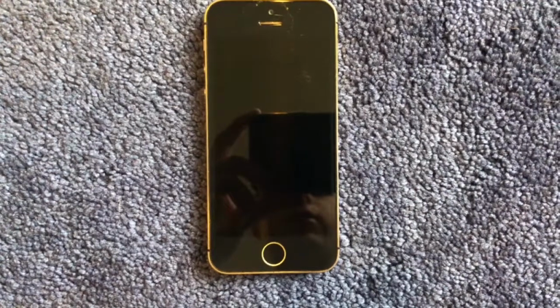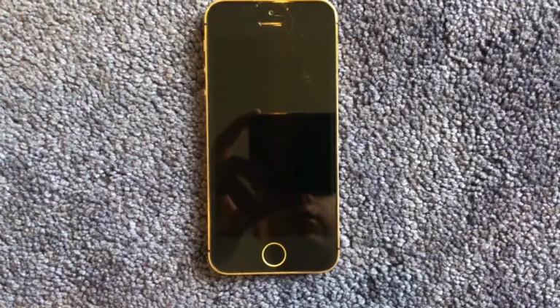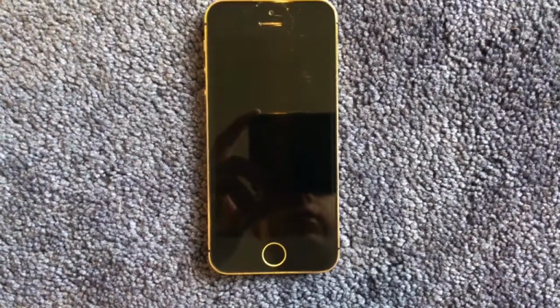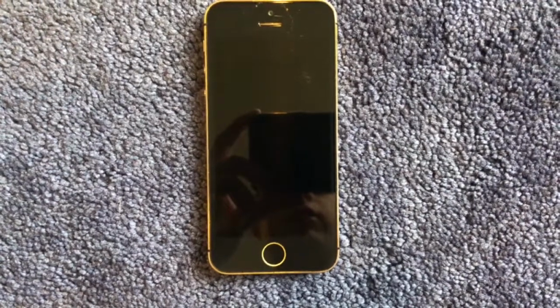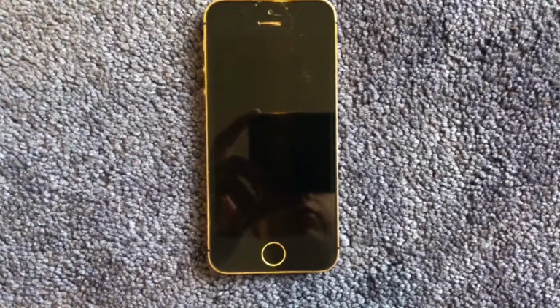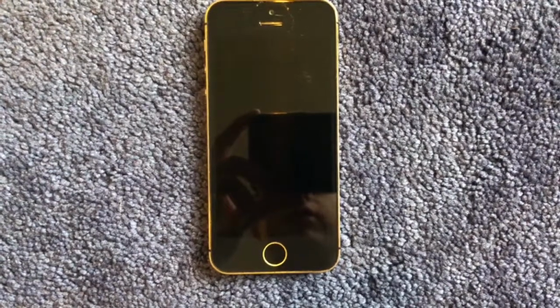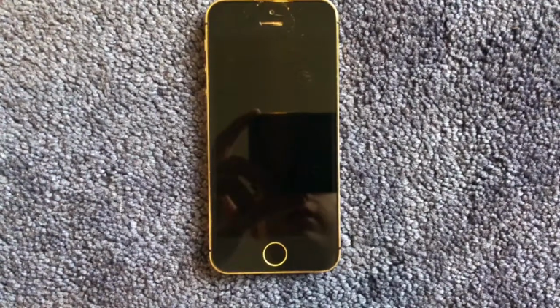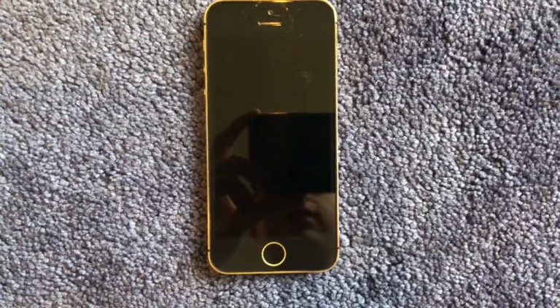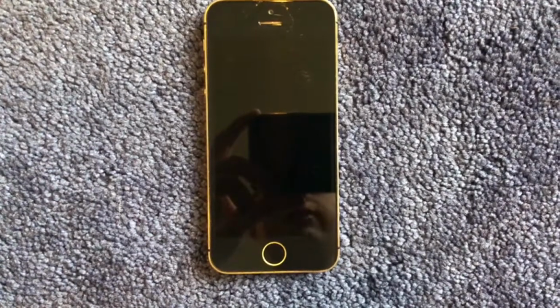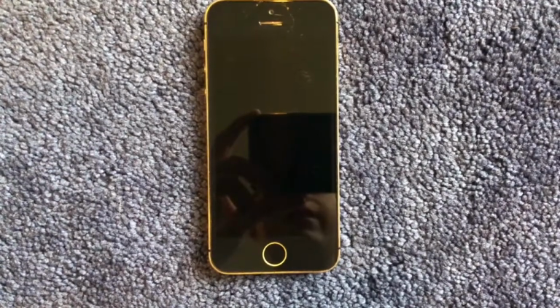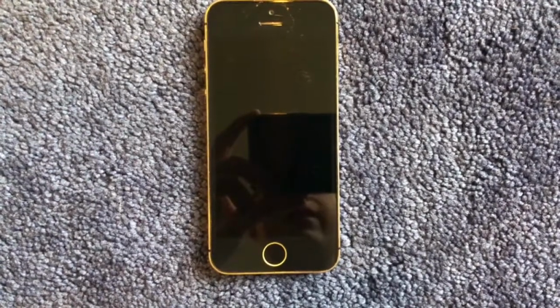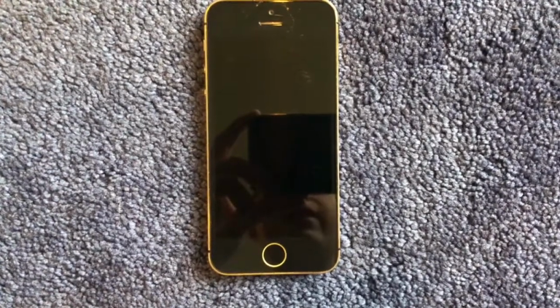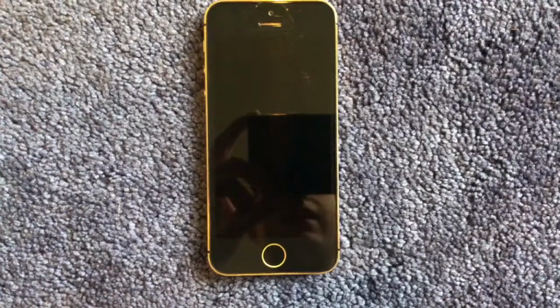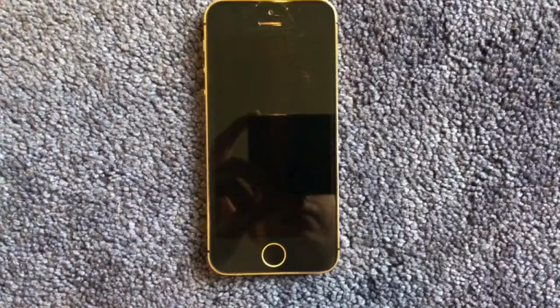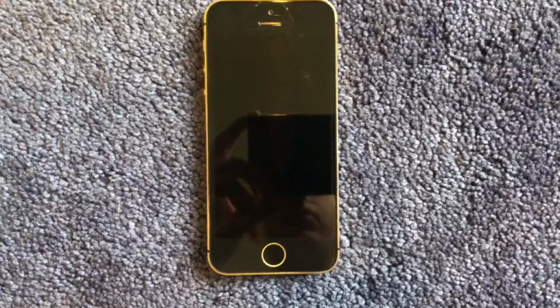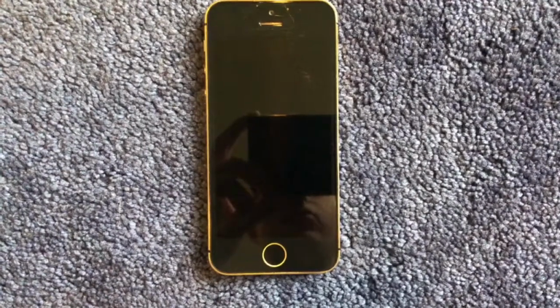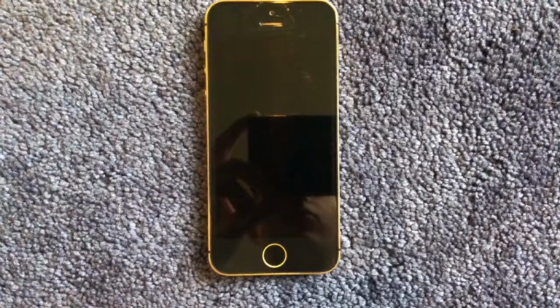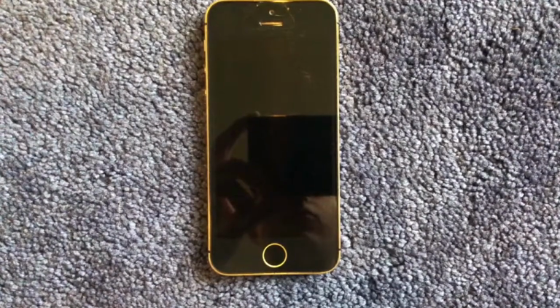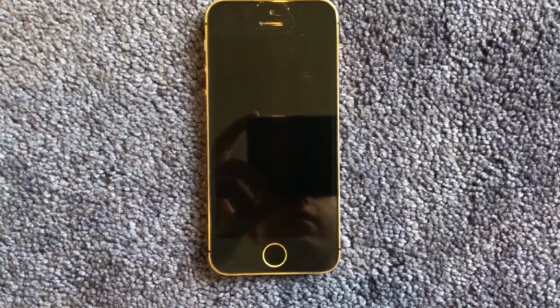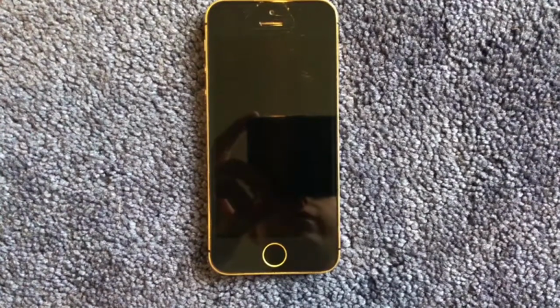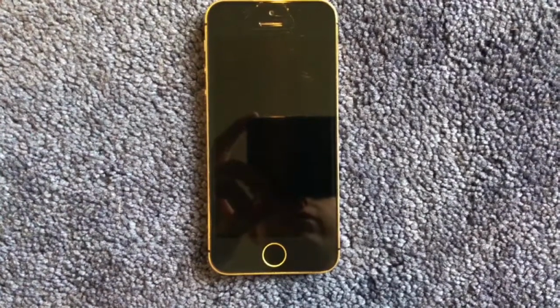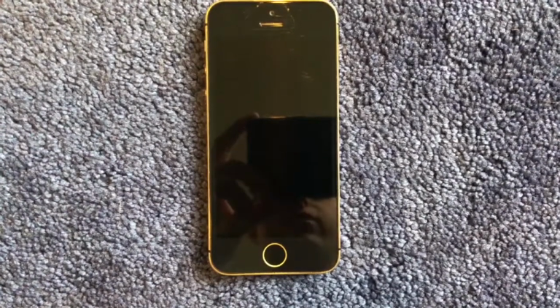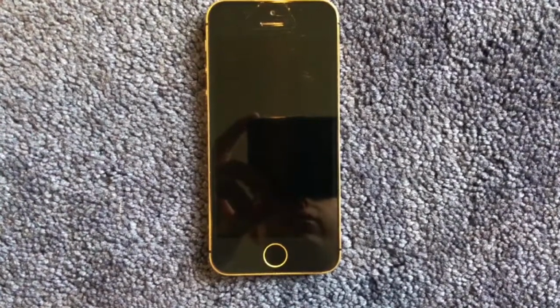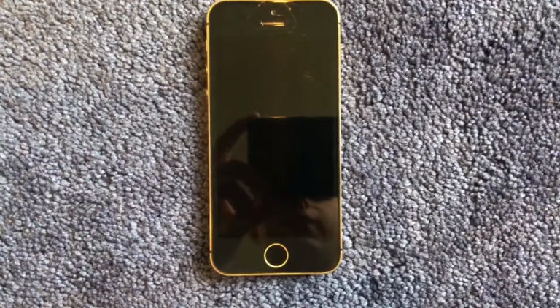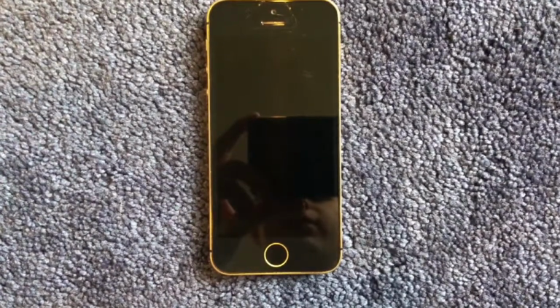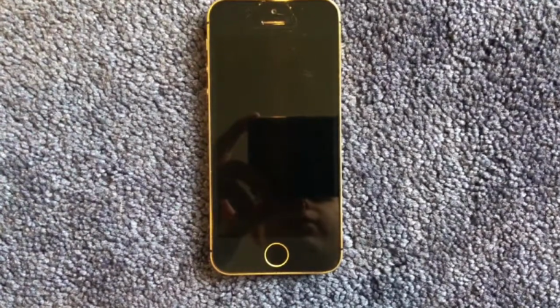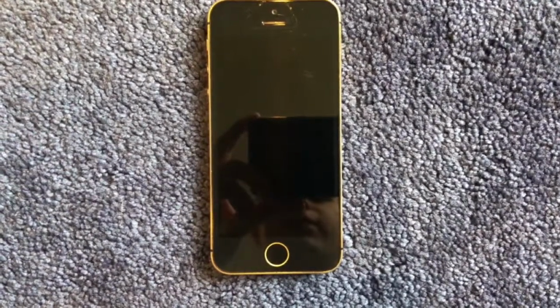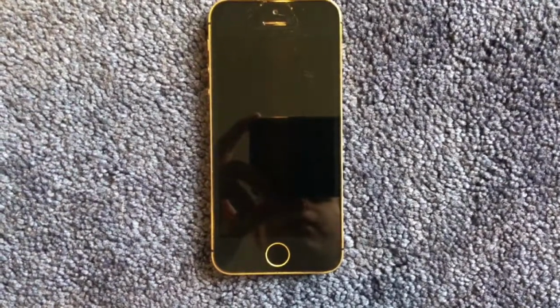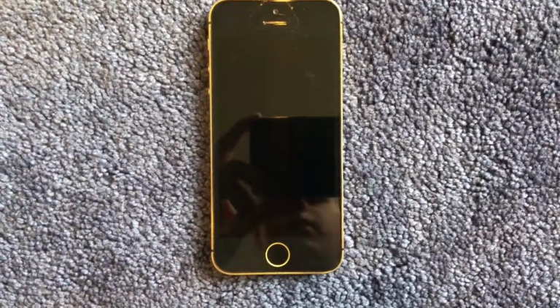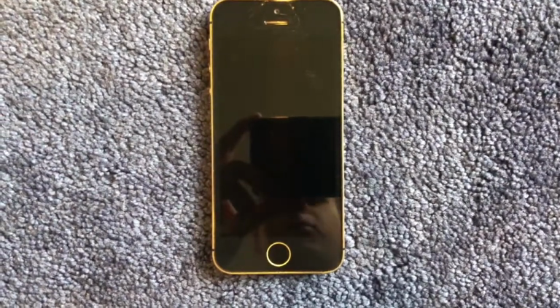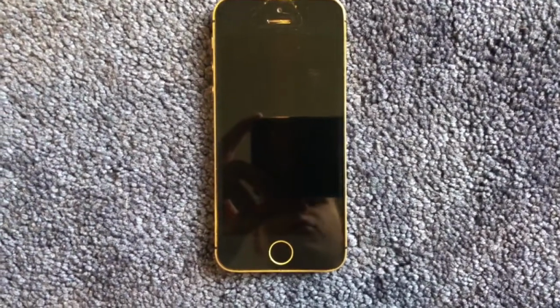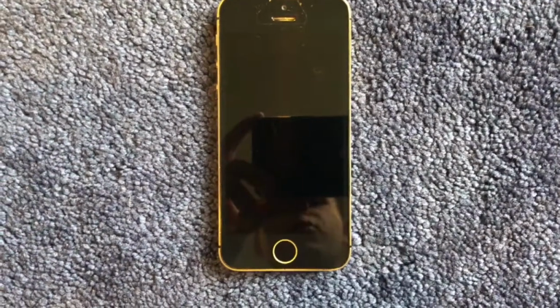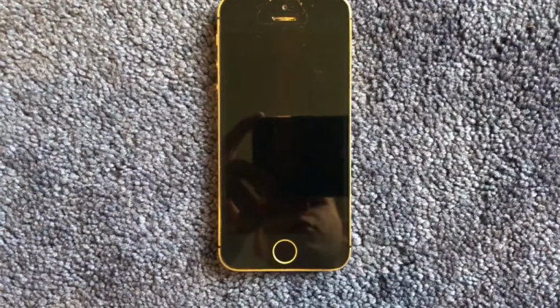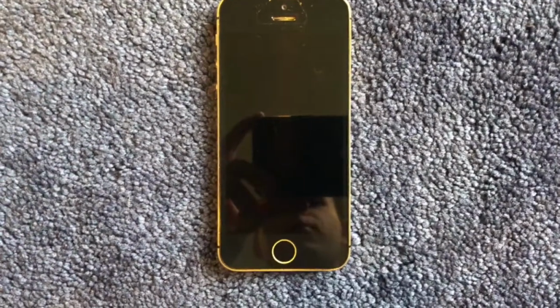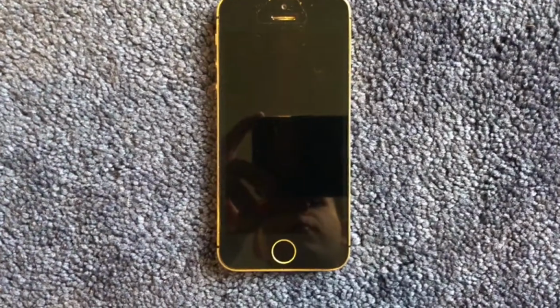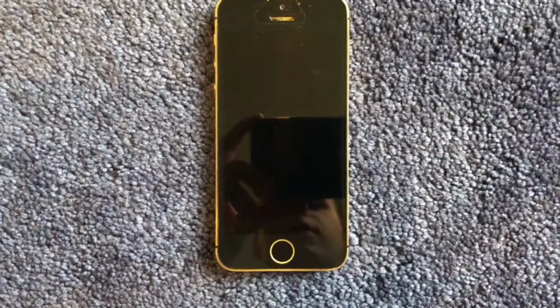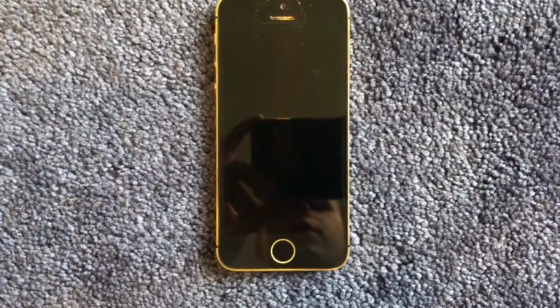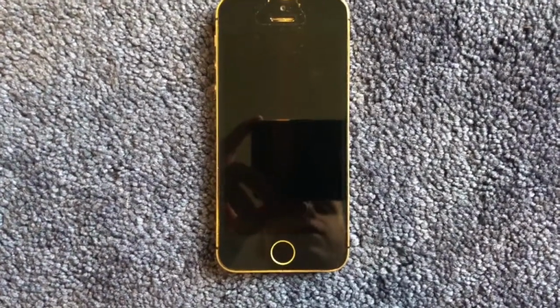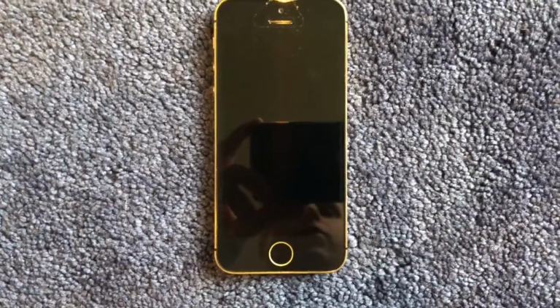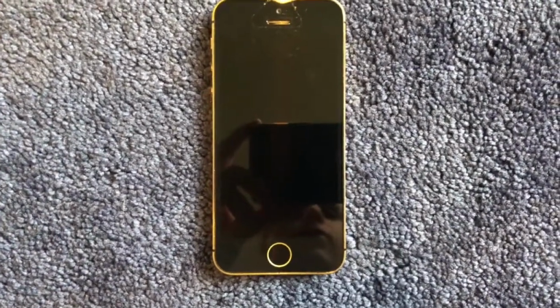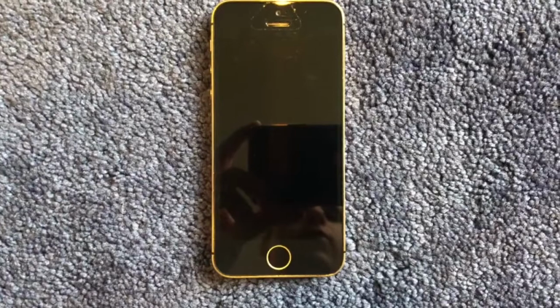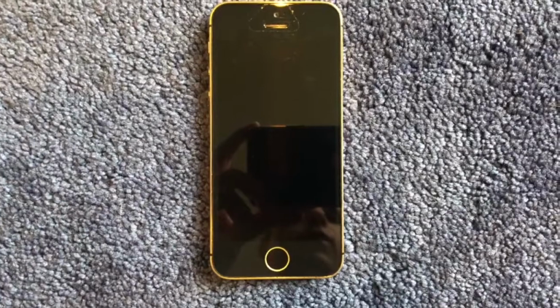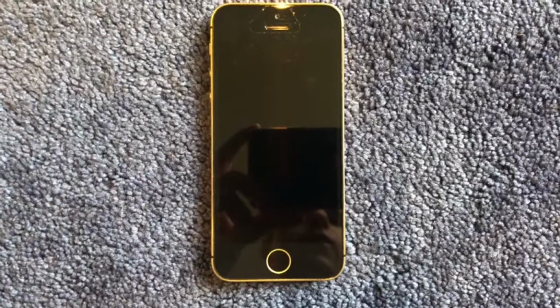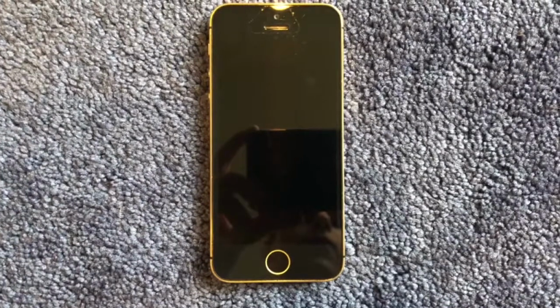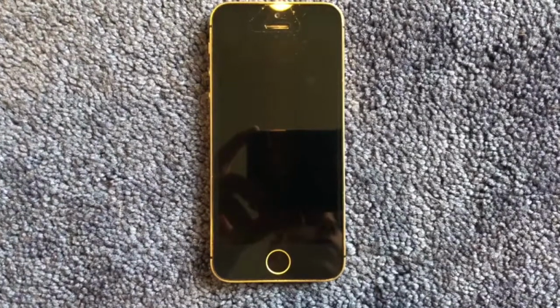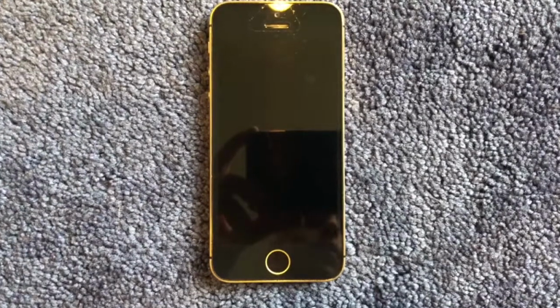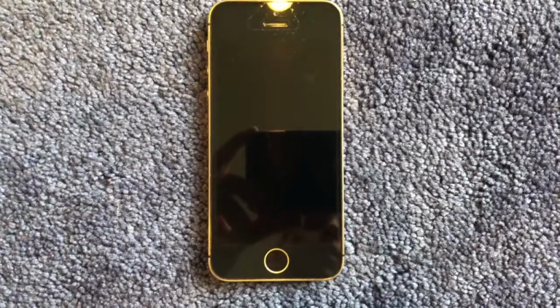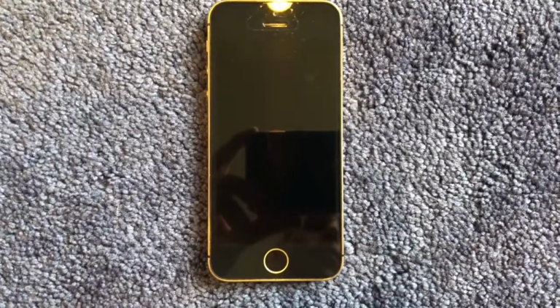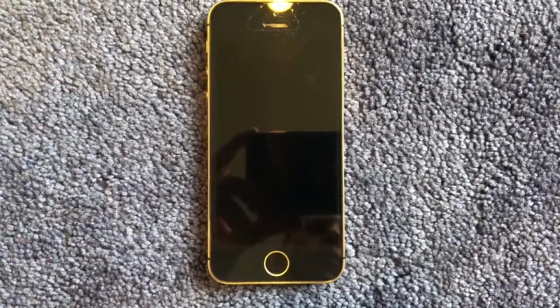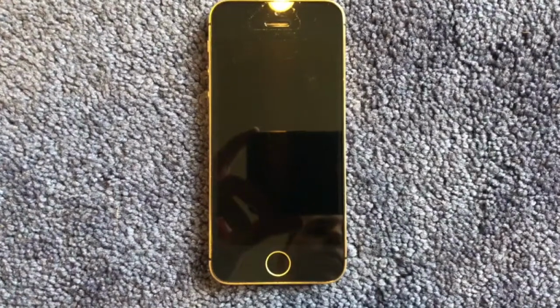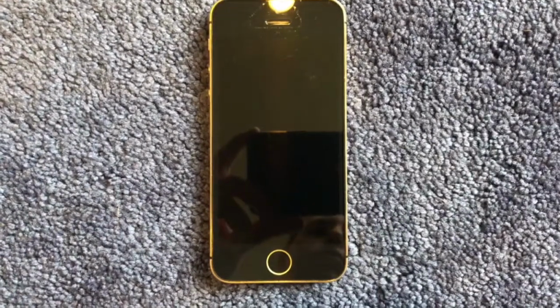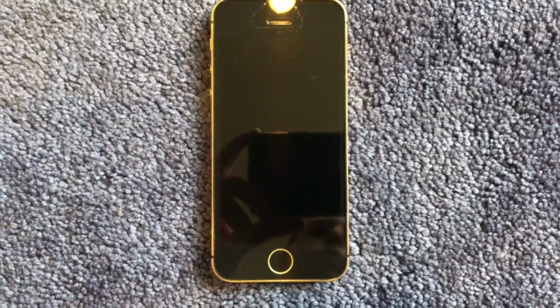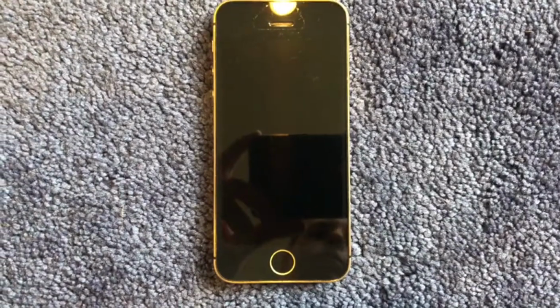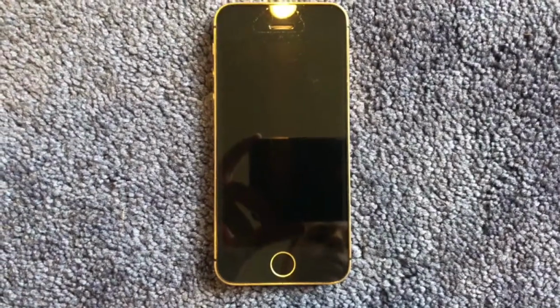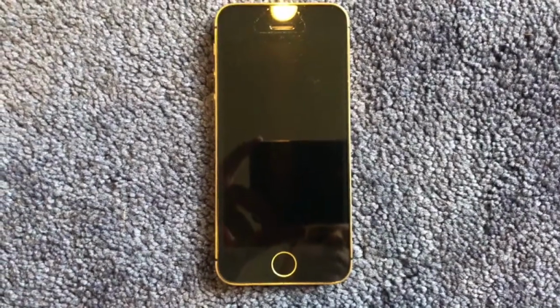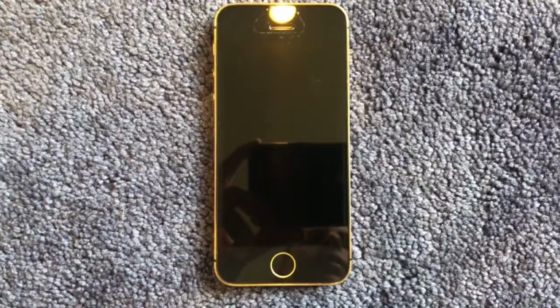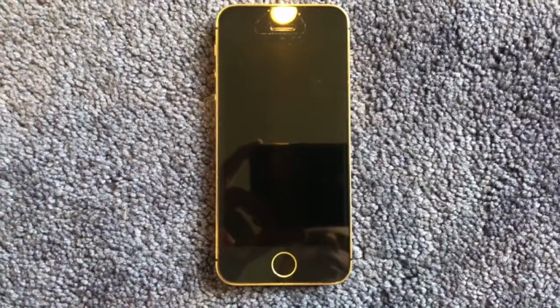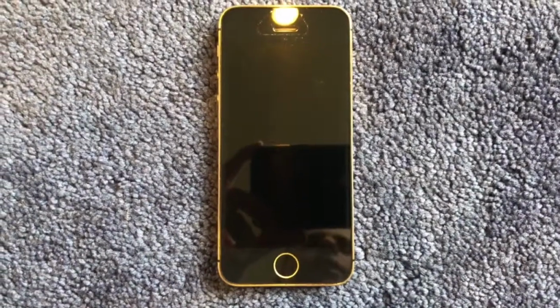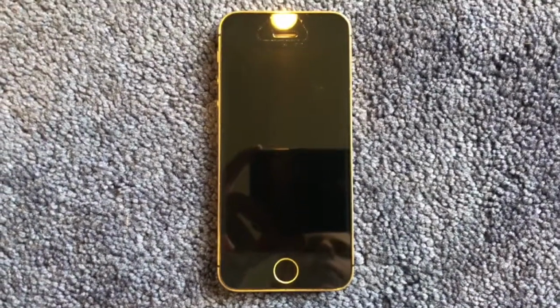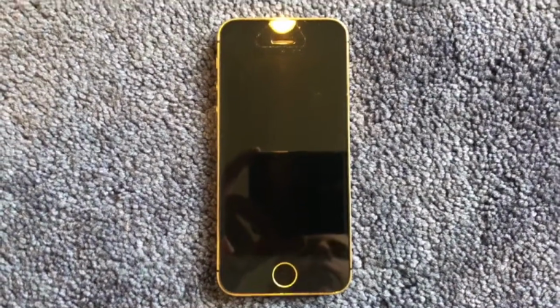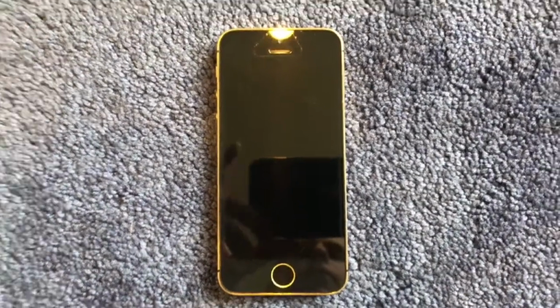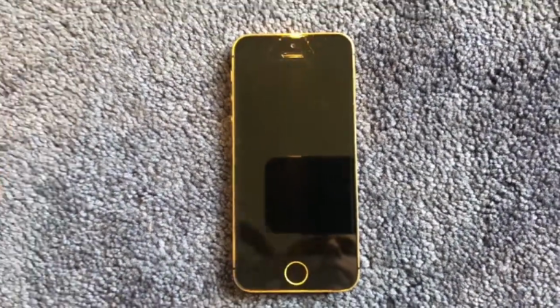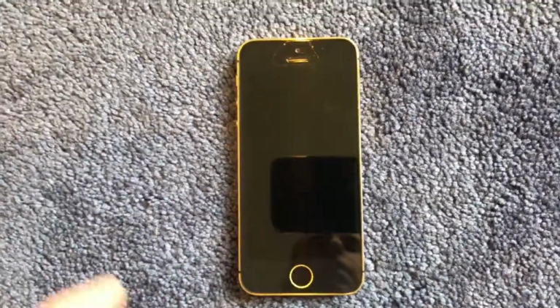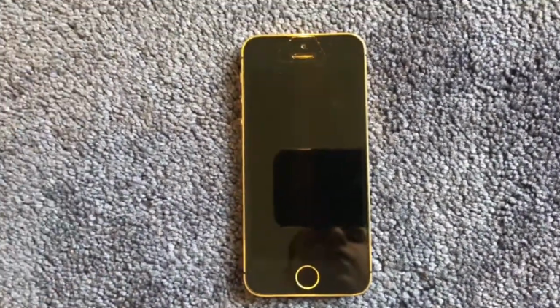Hello guys, iAppleOS here, and today I'm going to show you my 24 karat gold plated iPhone 5.